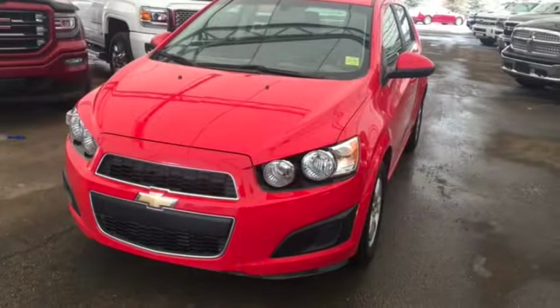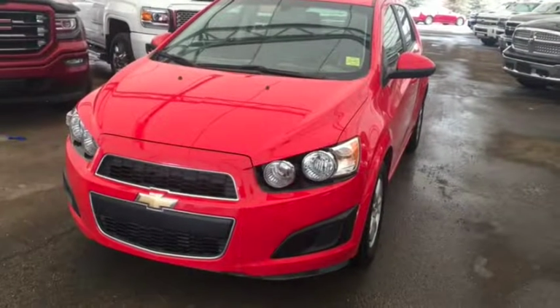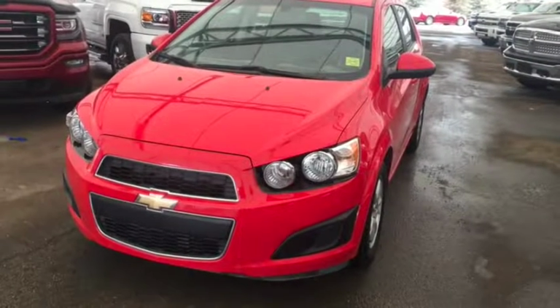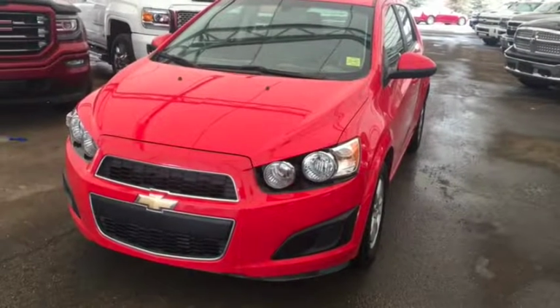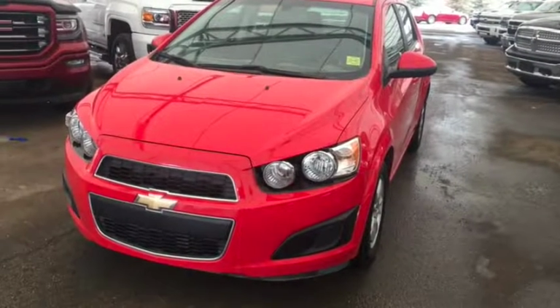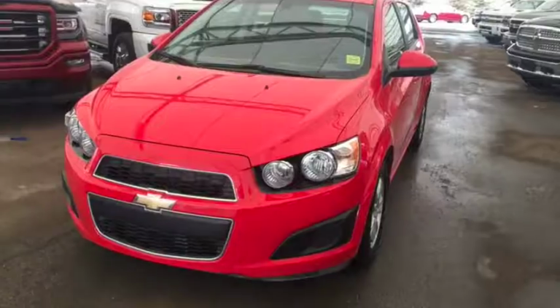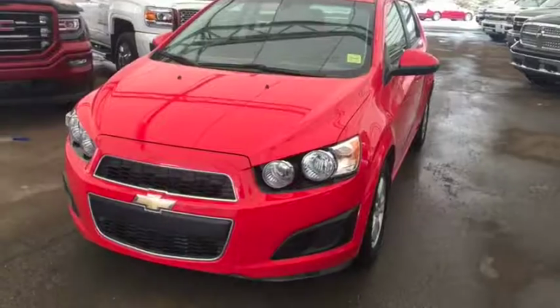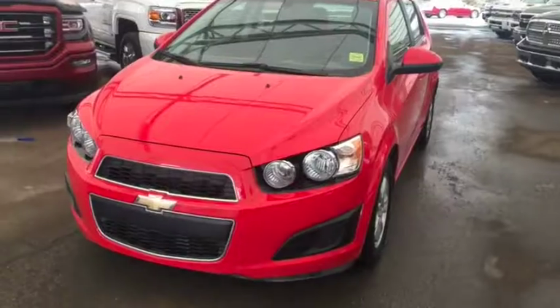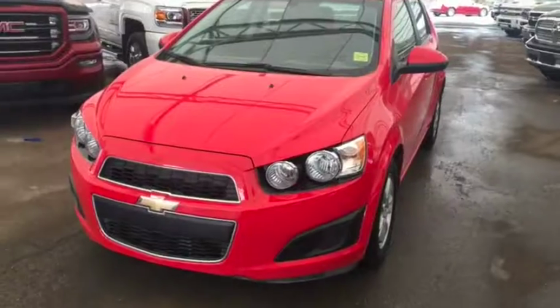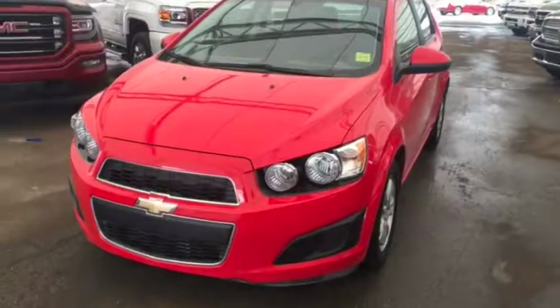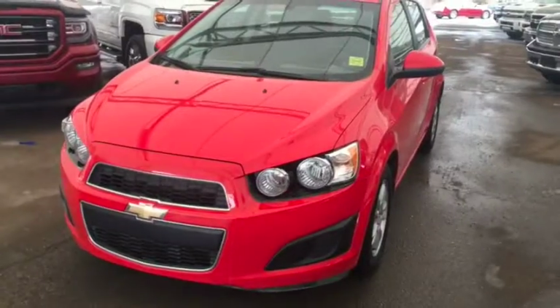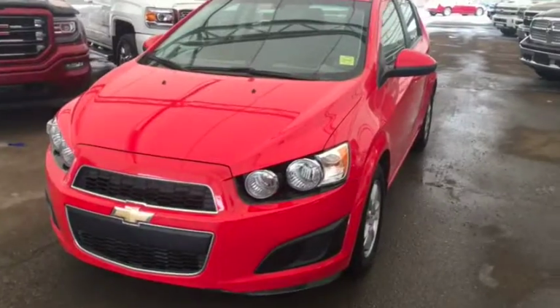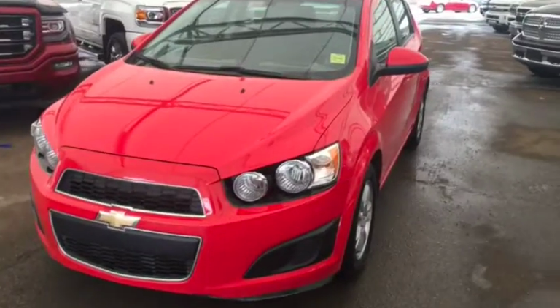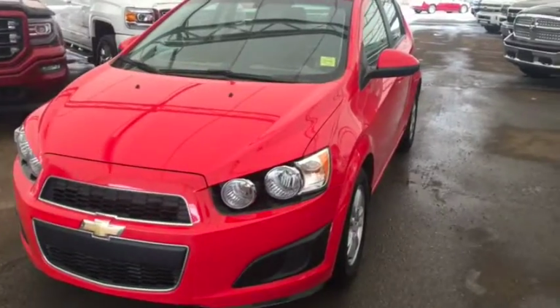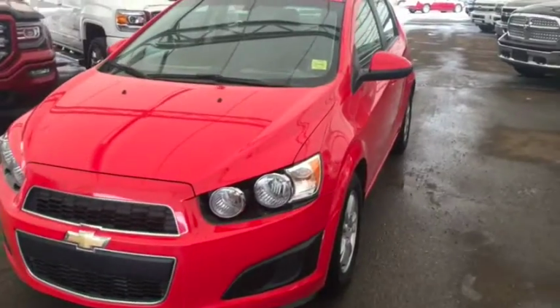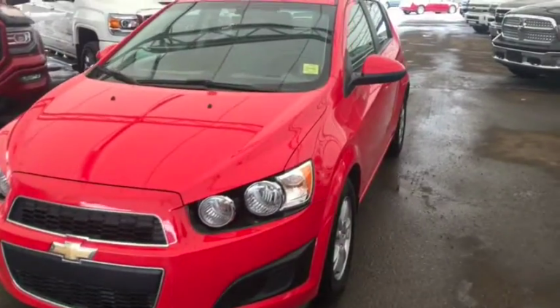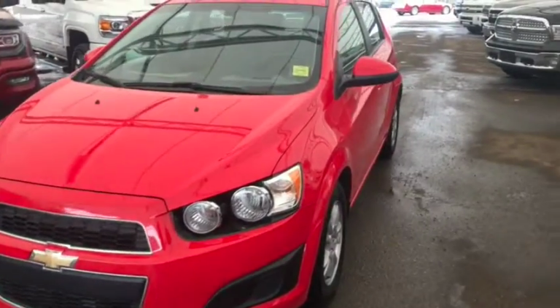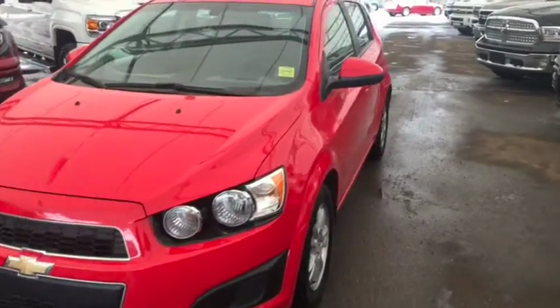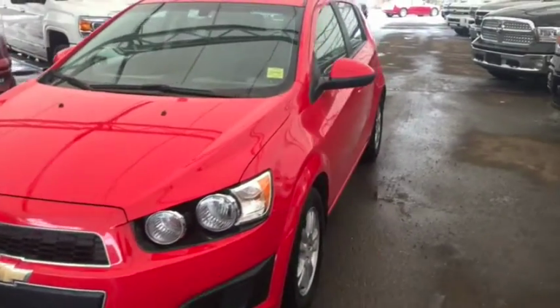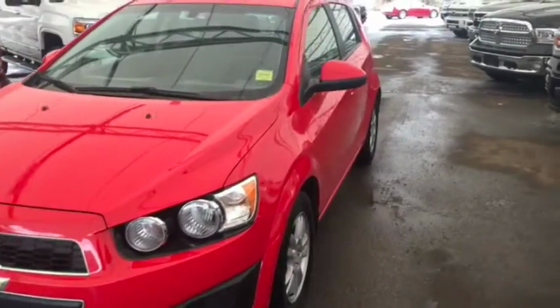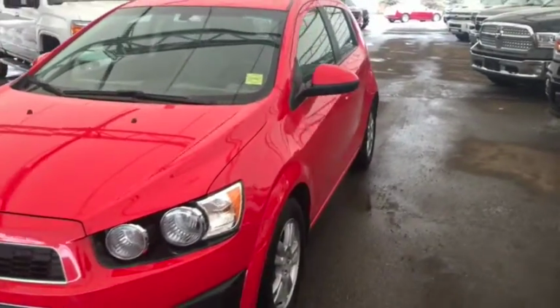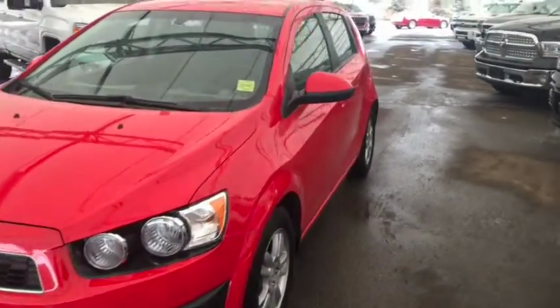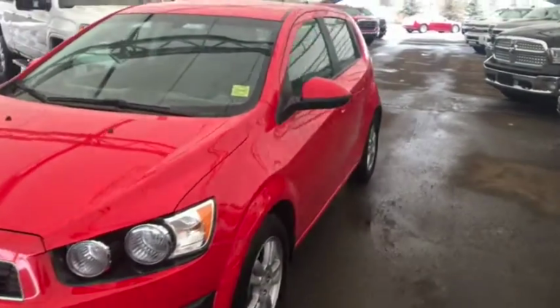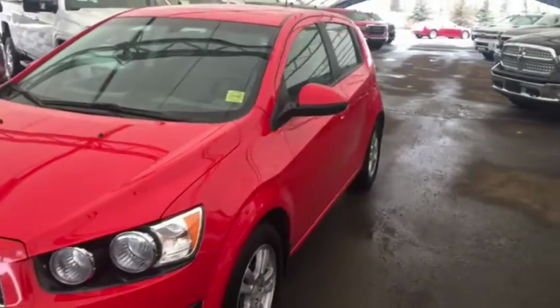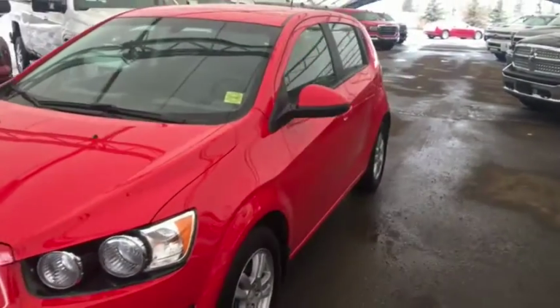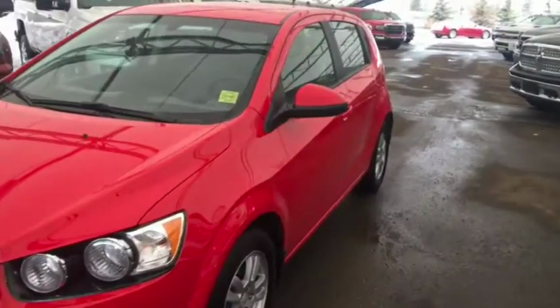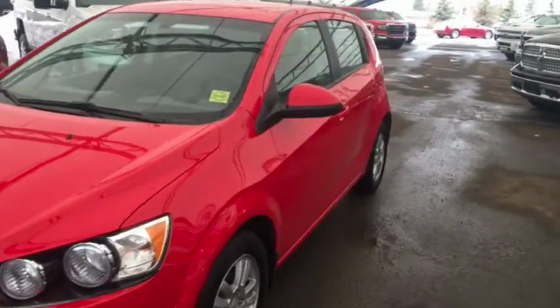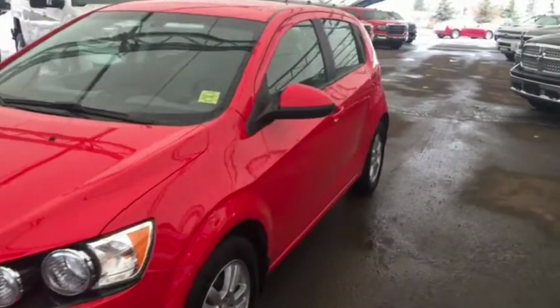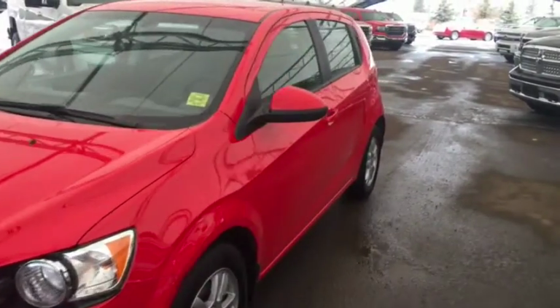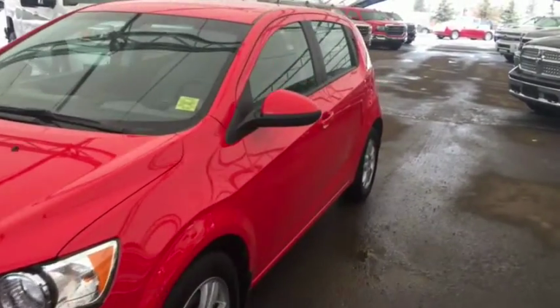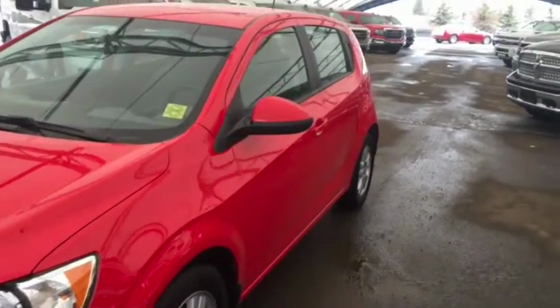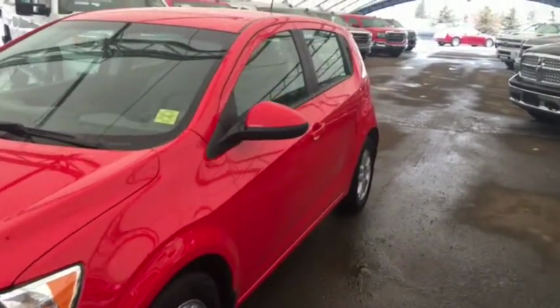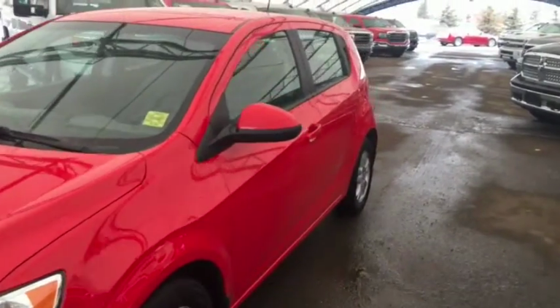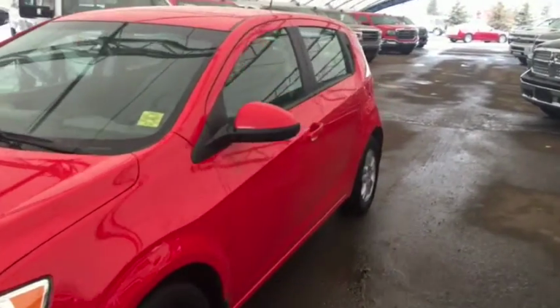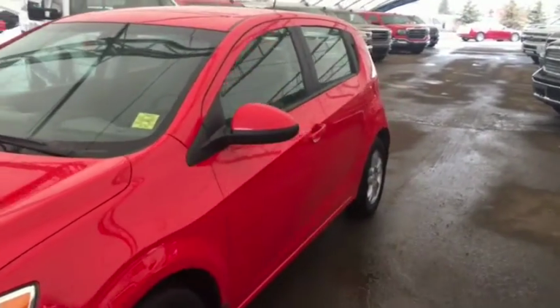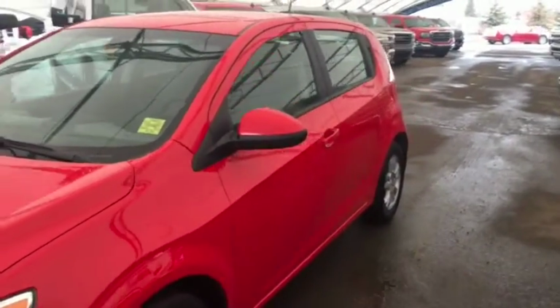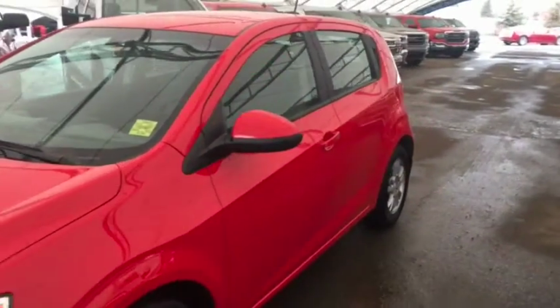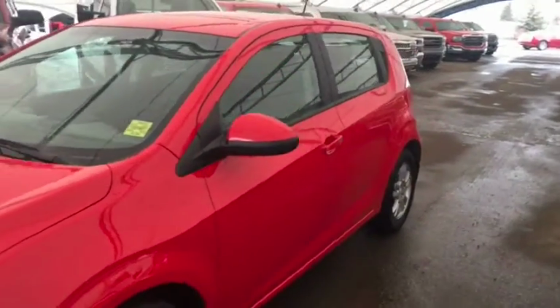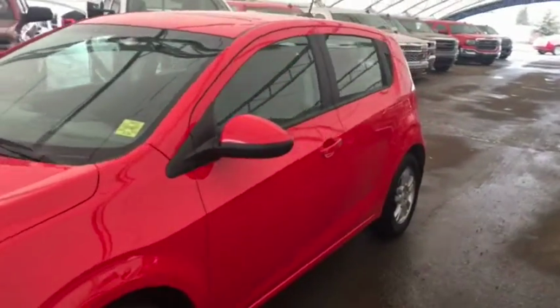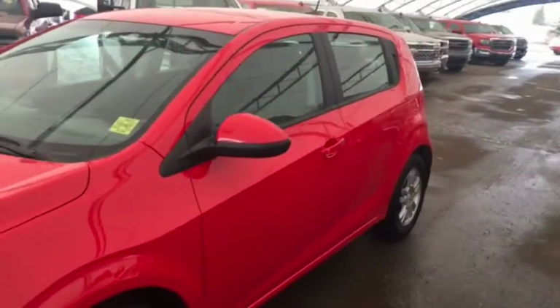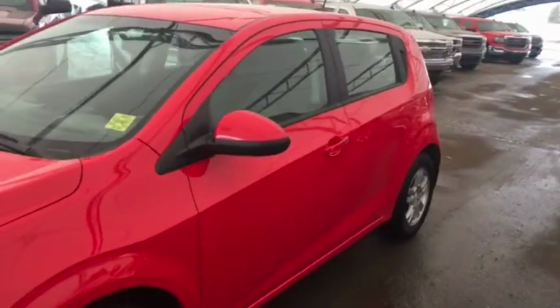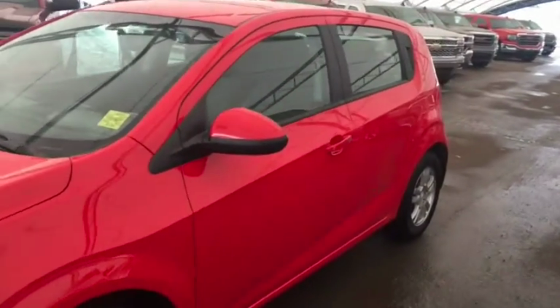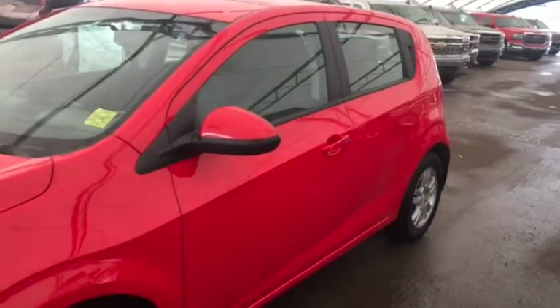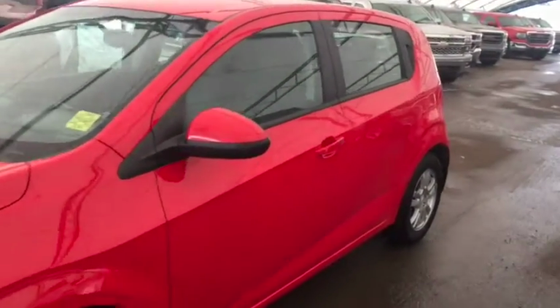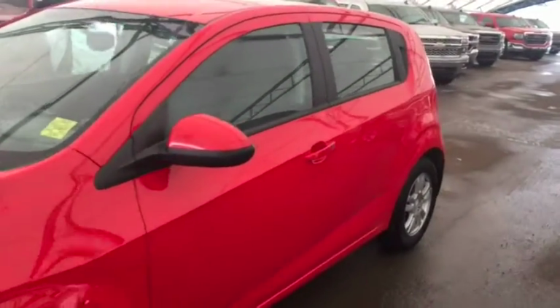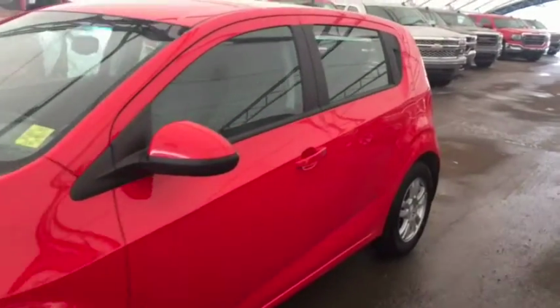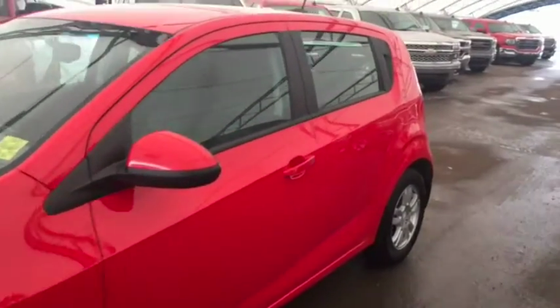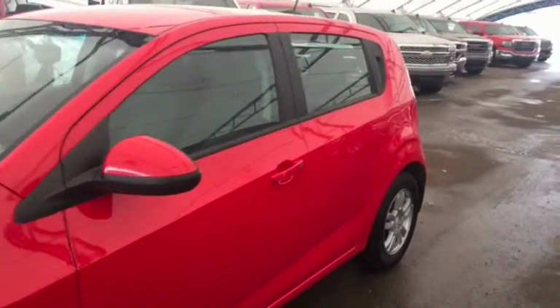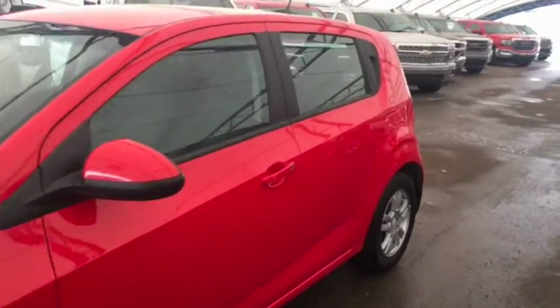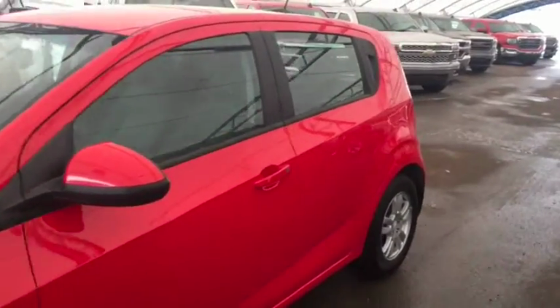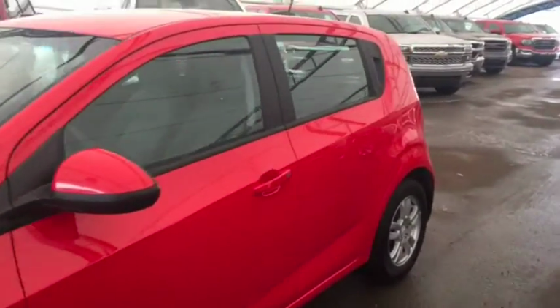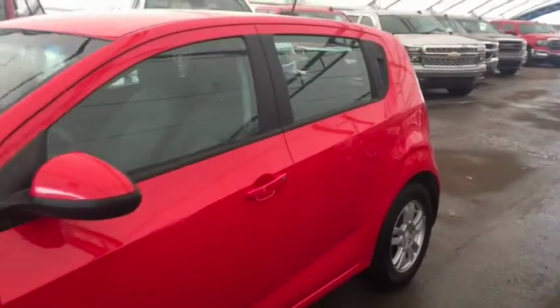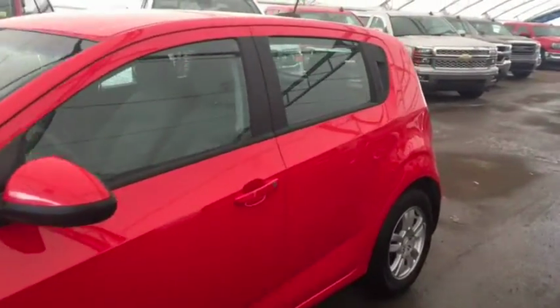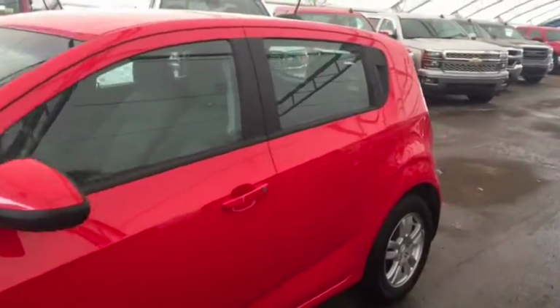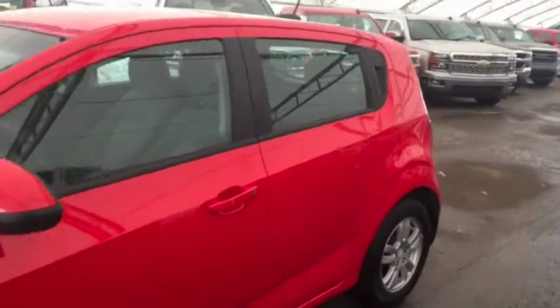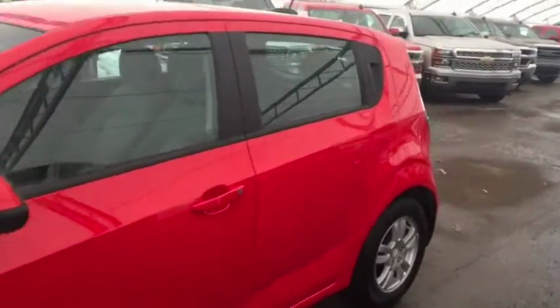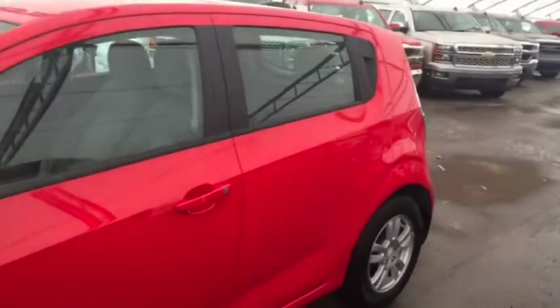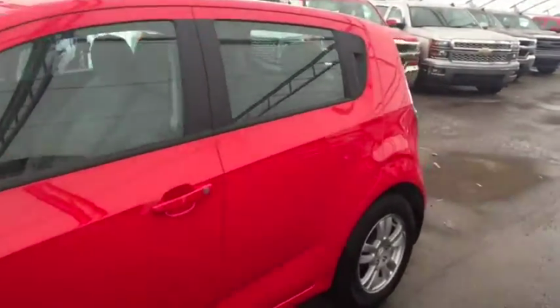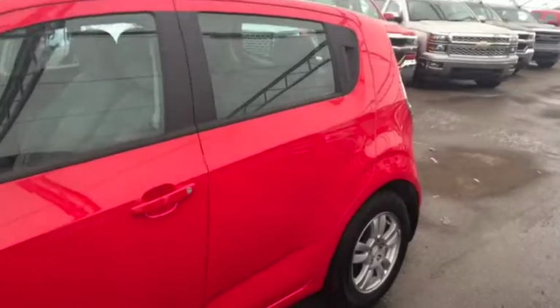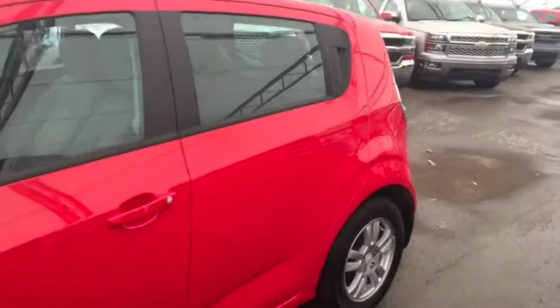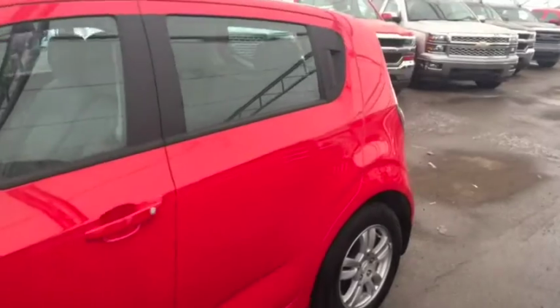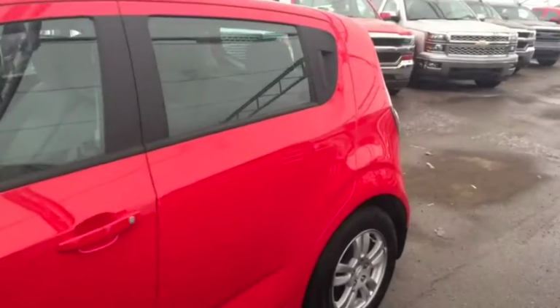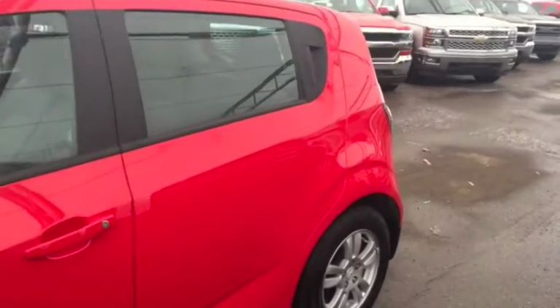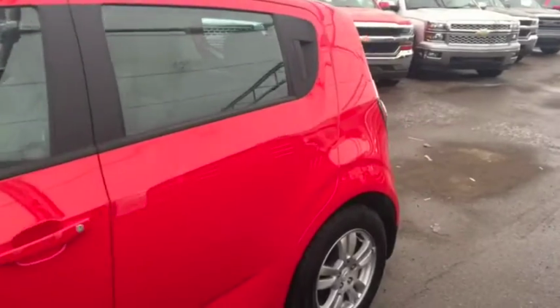Welcome to Davis Chevrolet. This is a pre-owned 2015 Chevrolet Sonic in the color red.